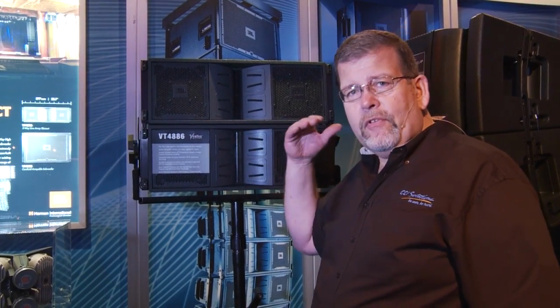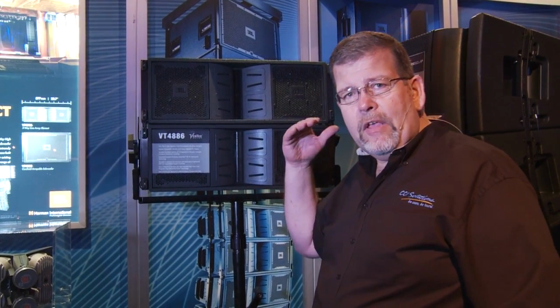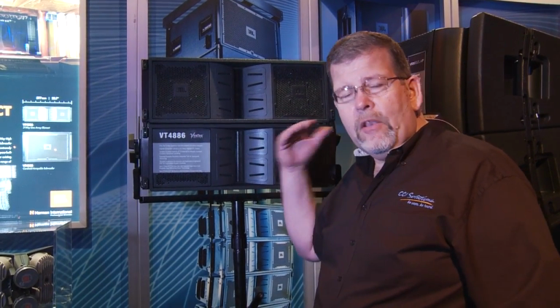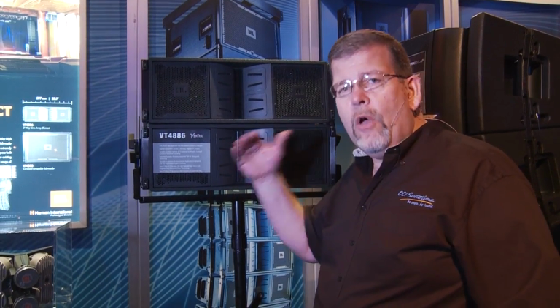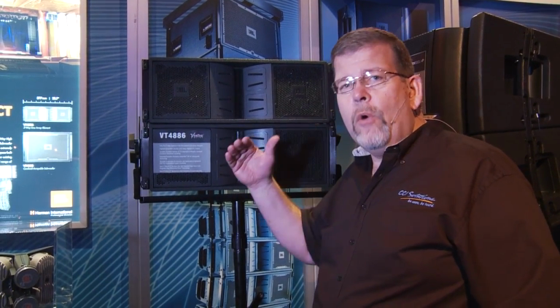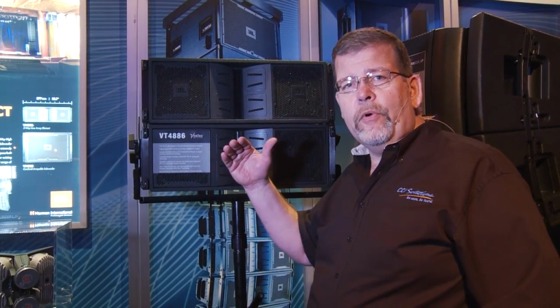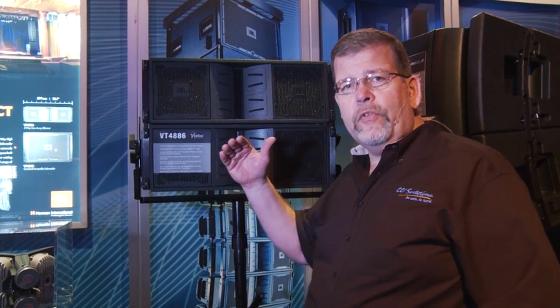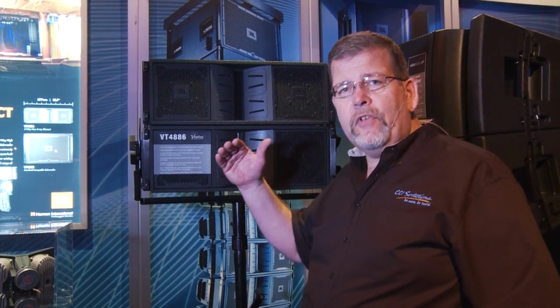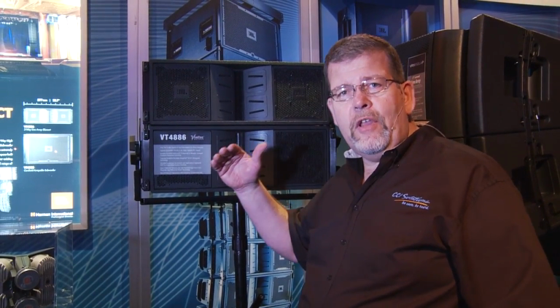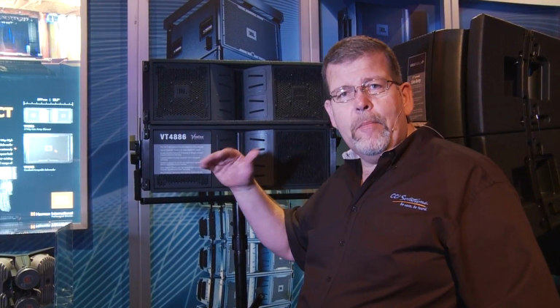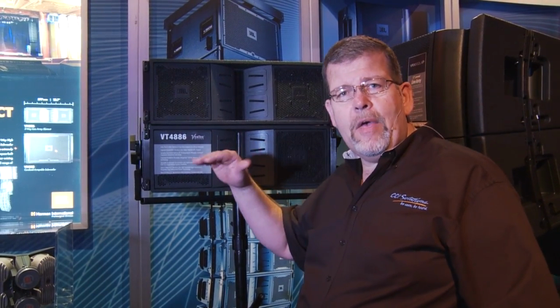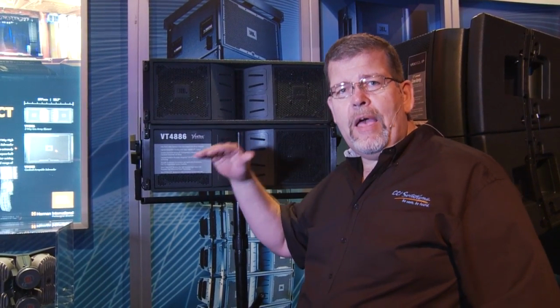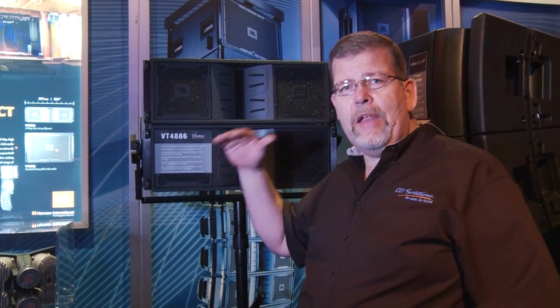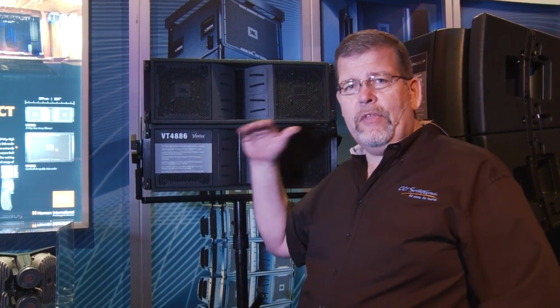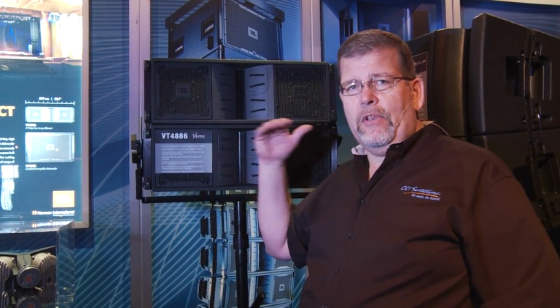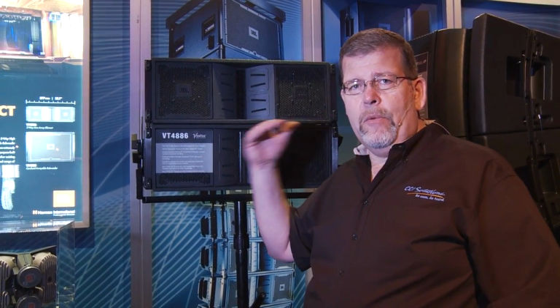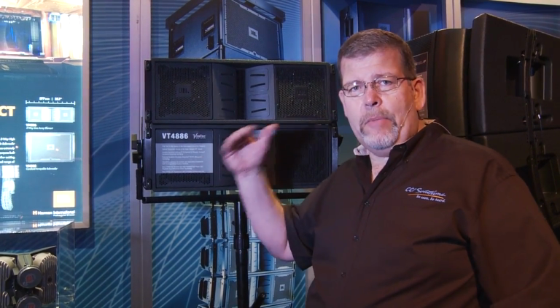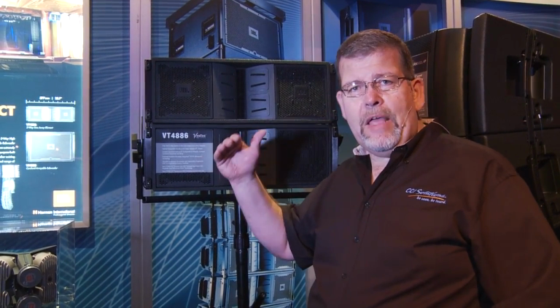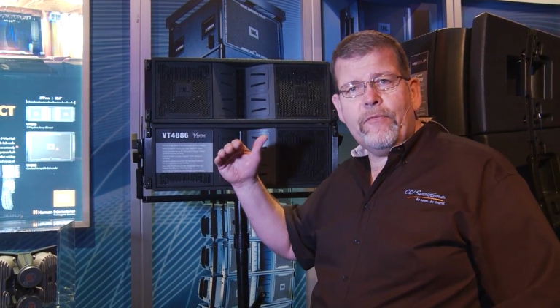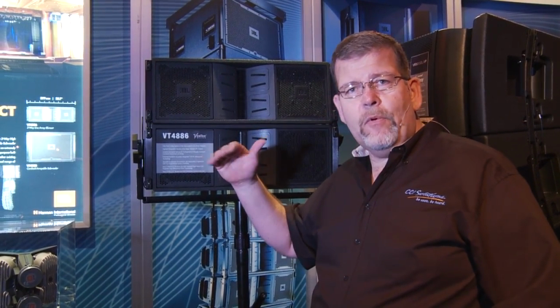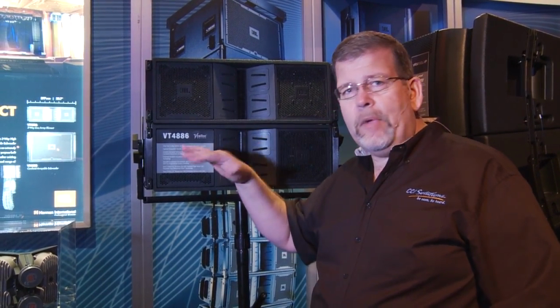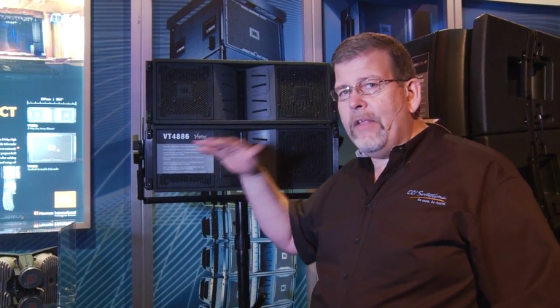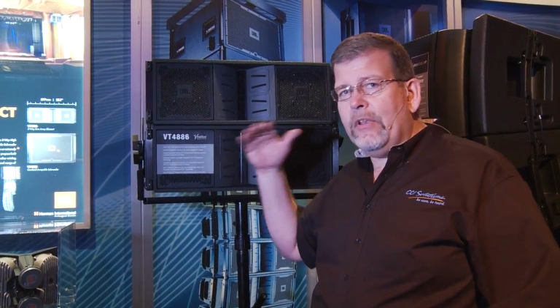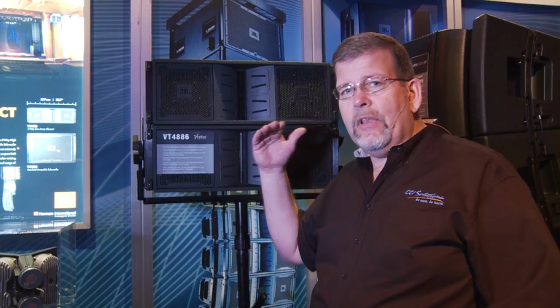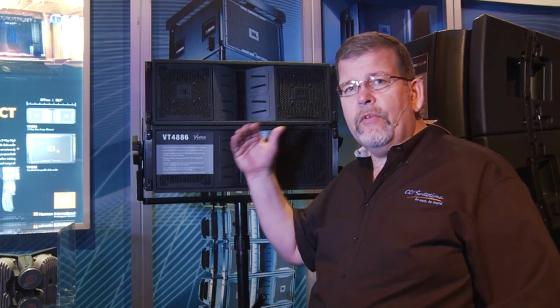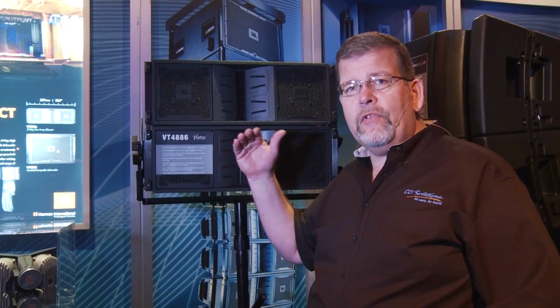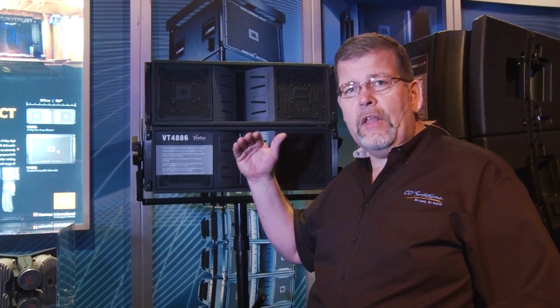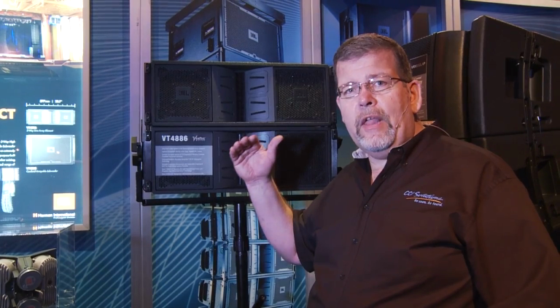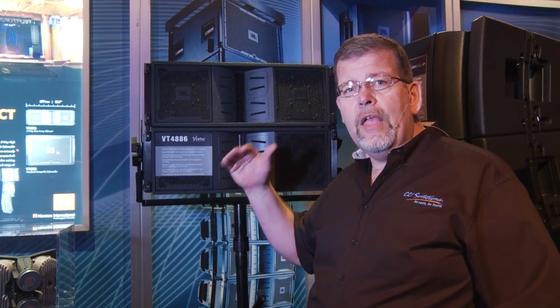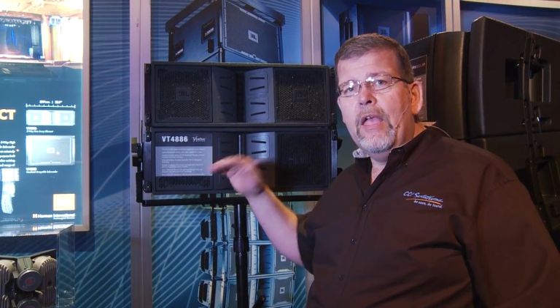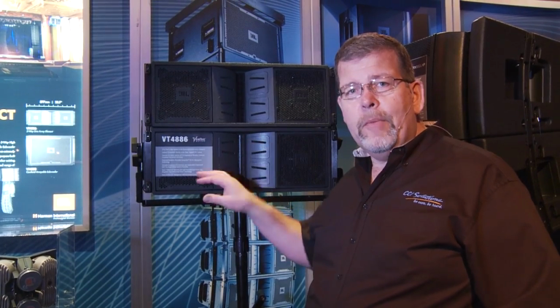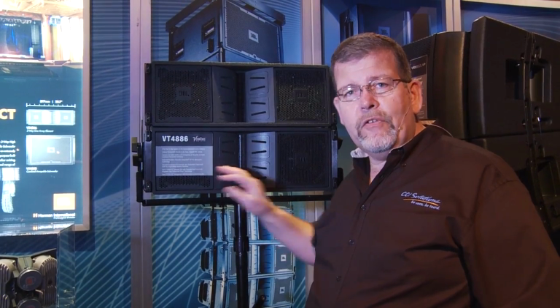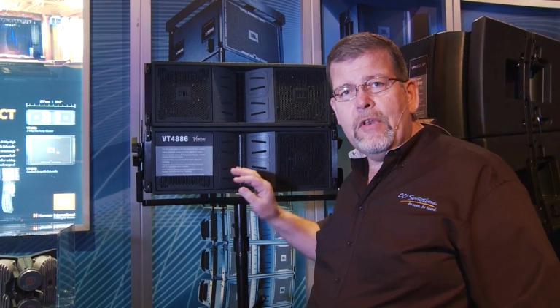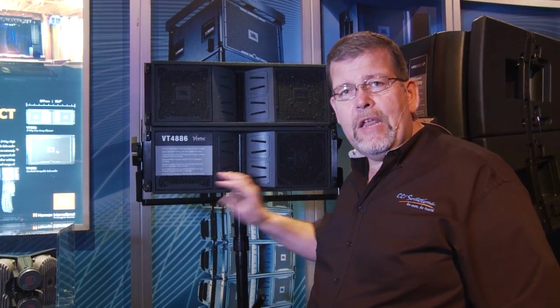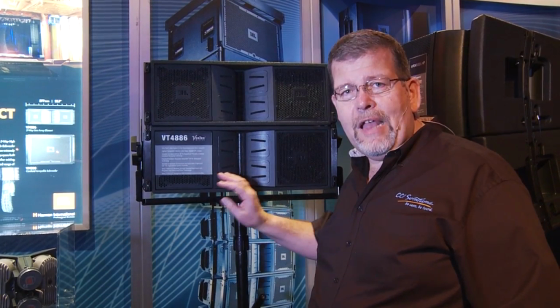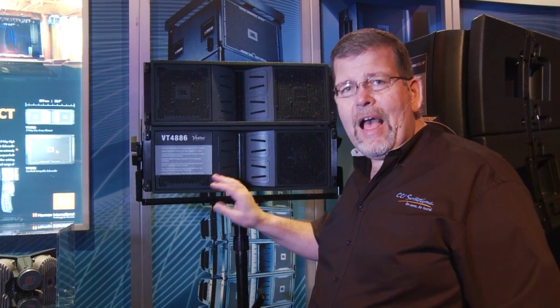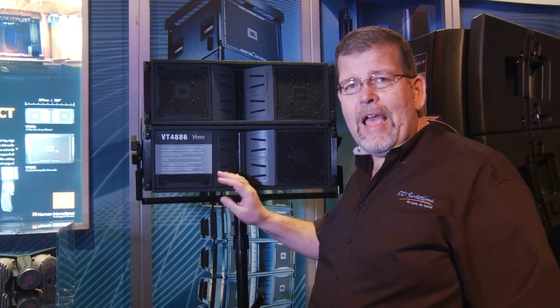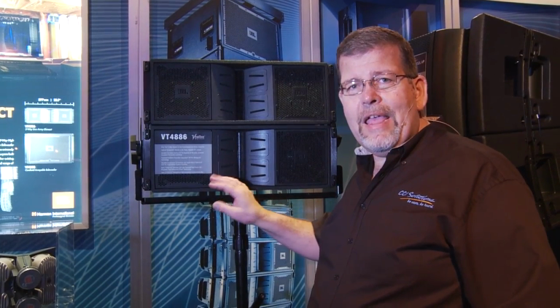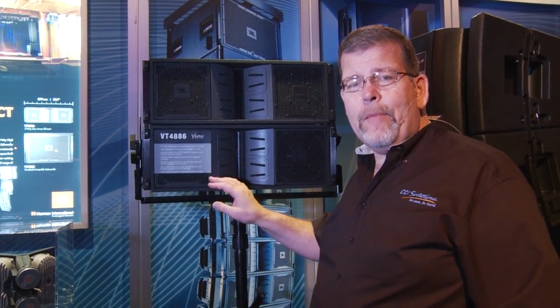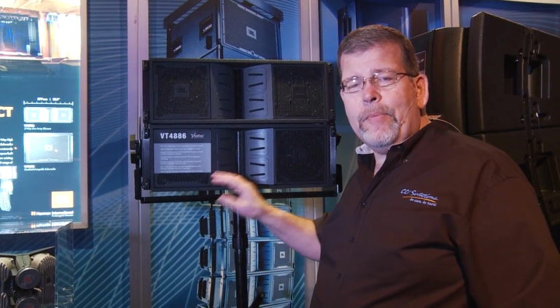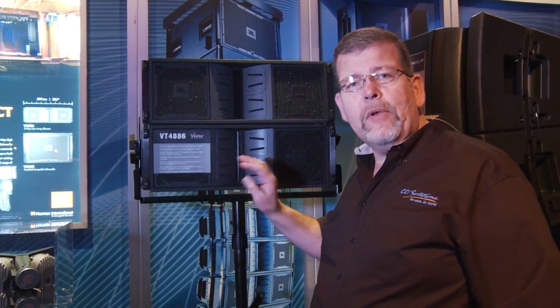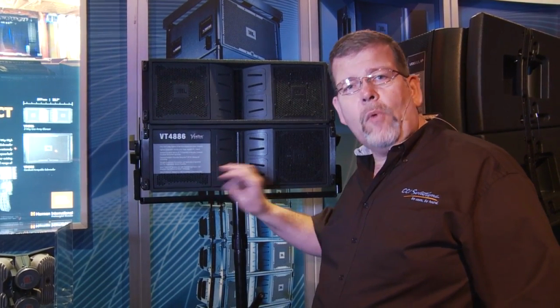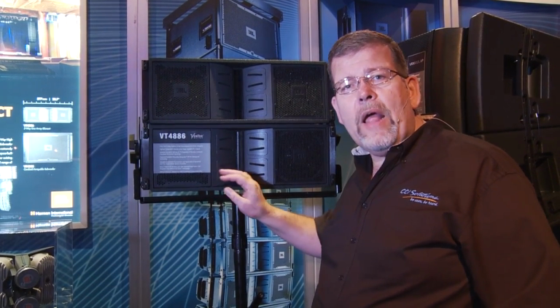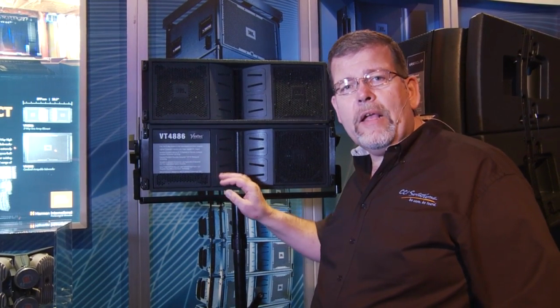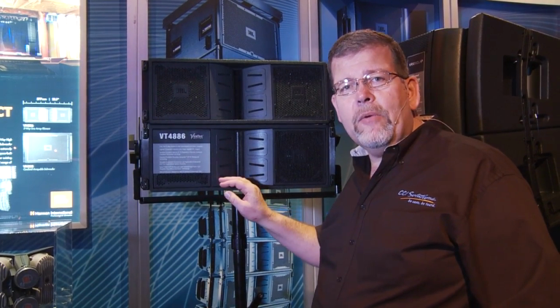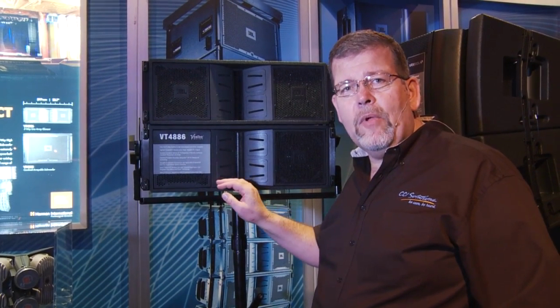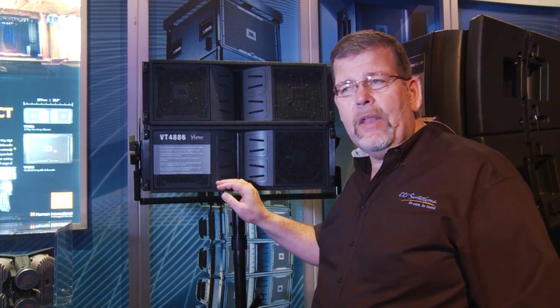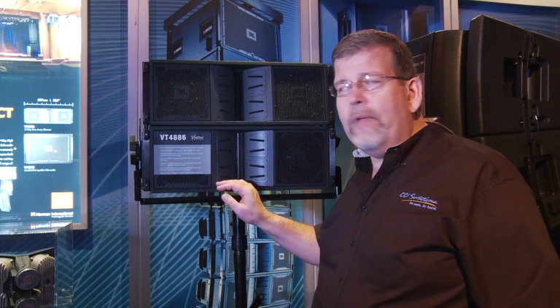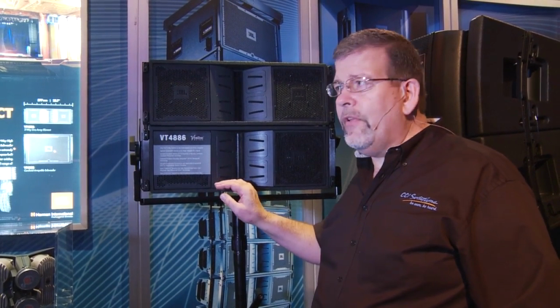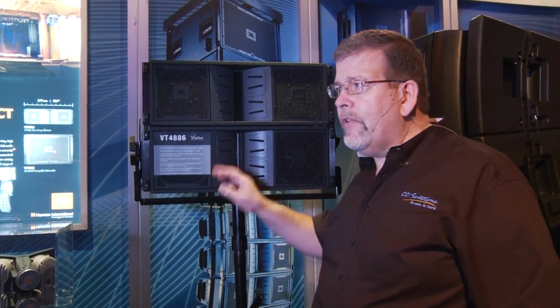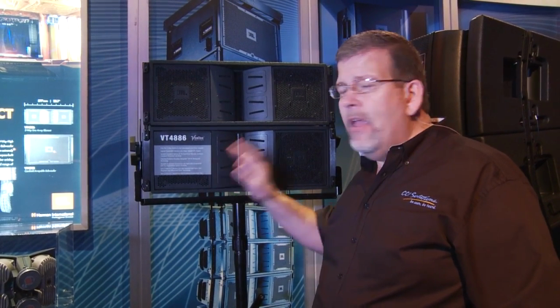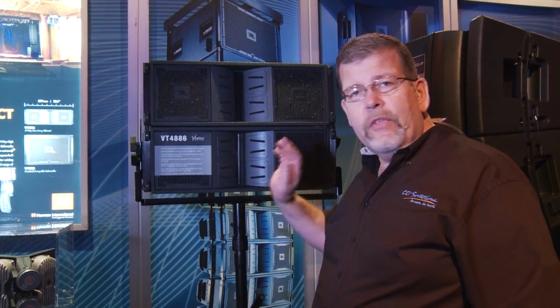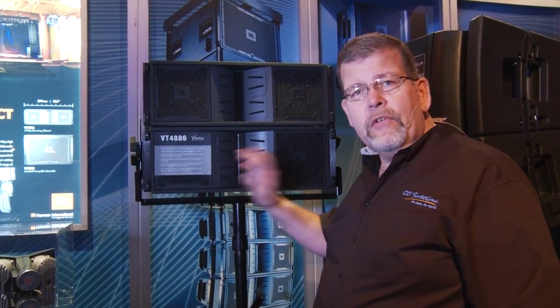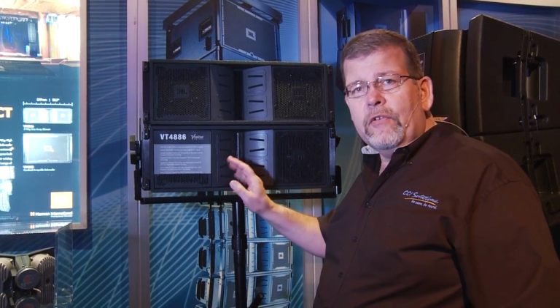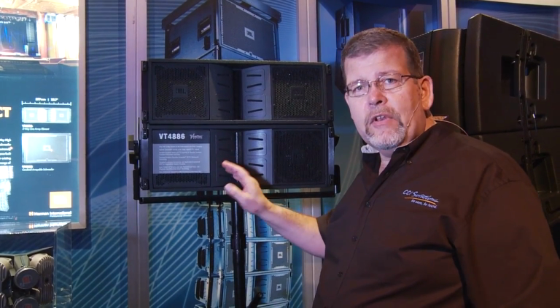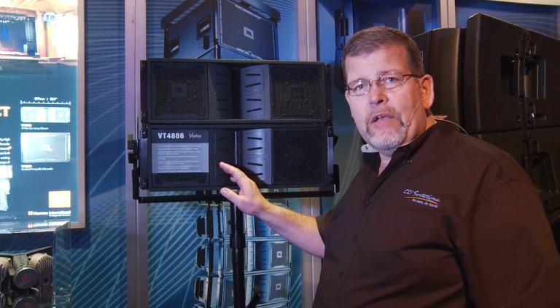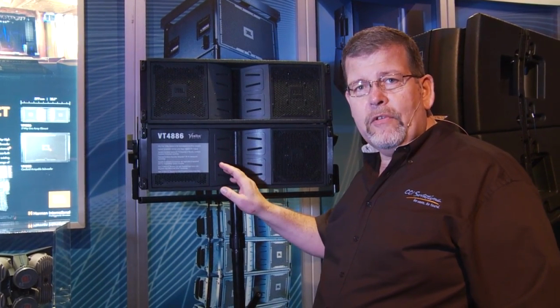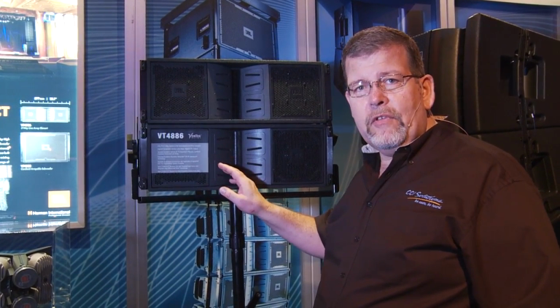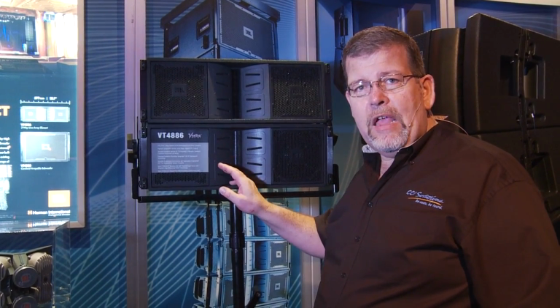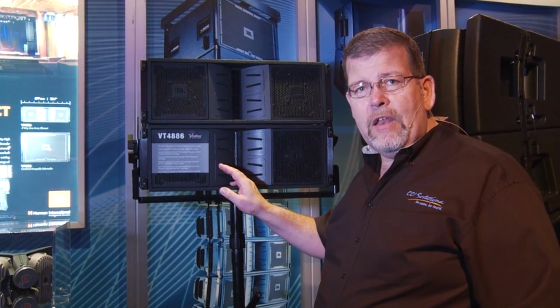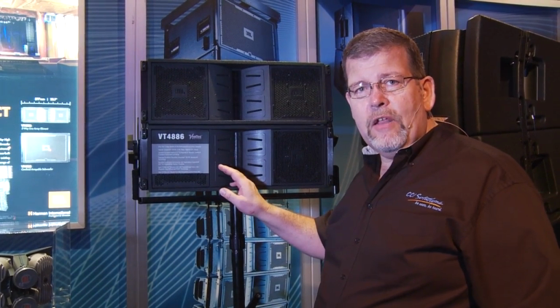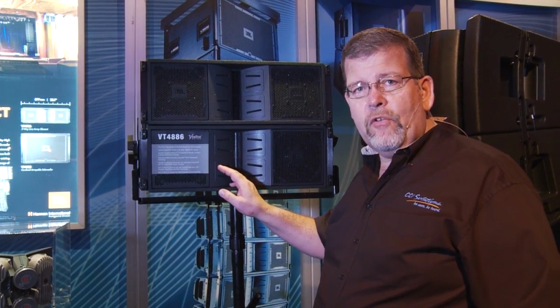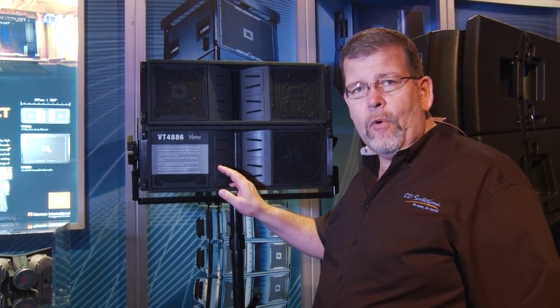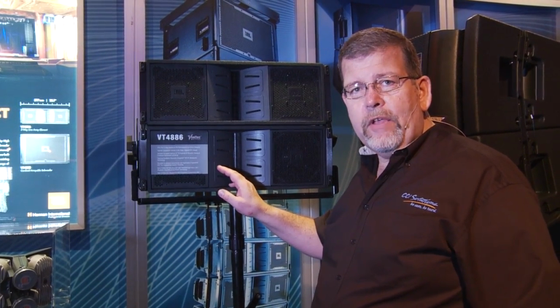In a situation where you have a low proscenium height, a low platform height, a low ceiling, but you need high output rock and roll levels, this is an outstanding choice.